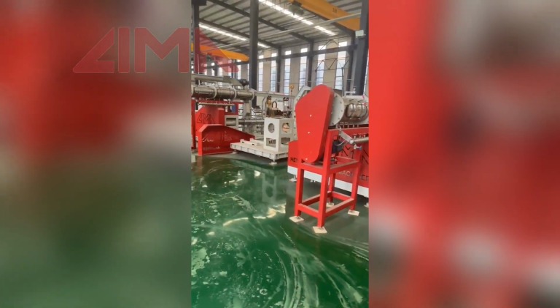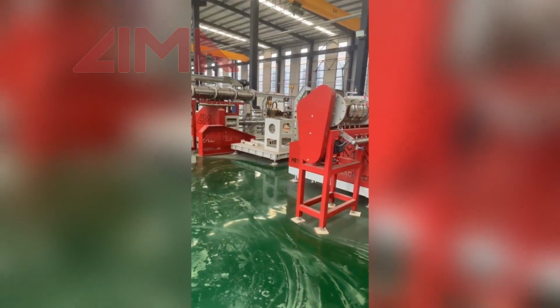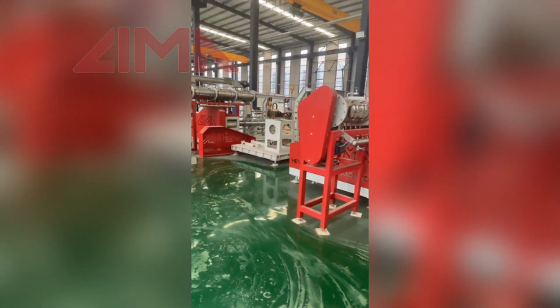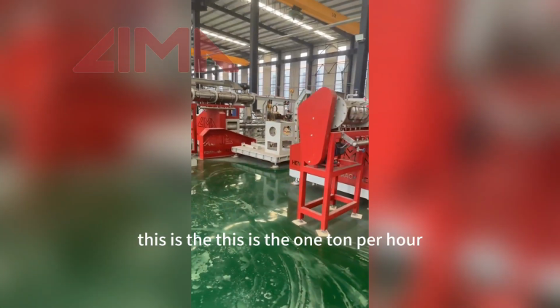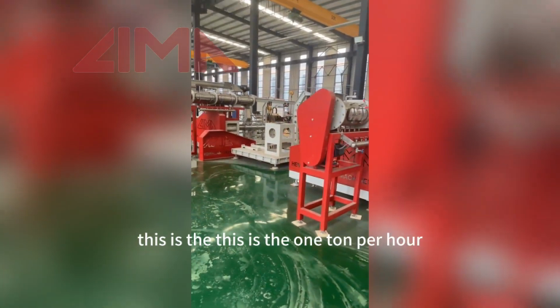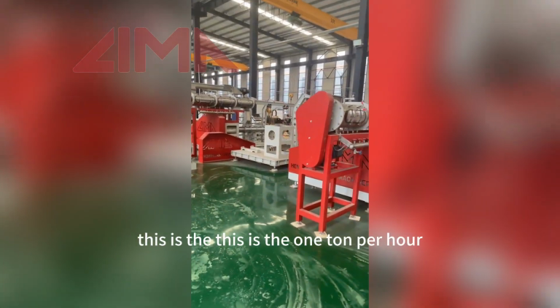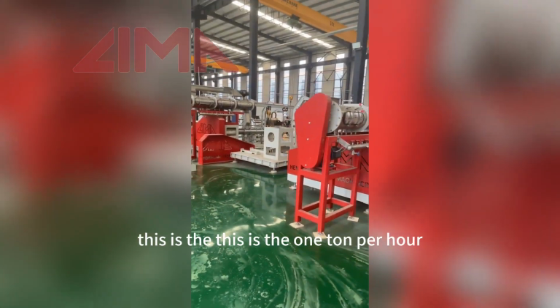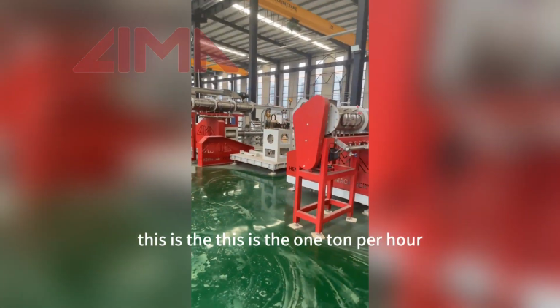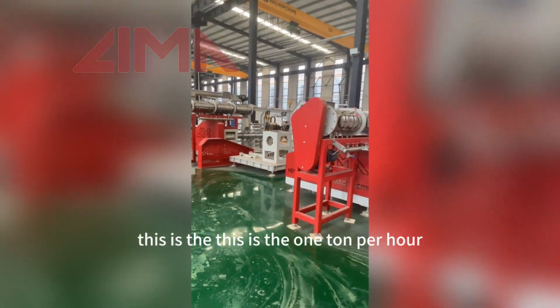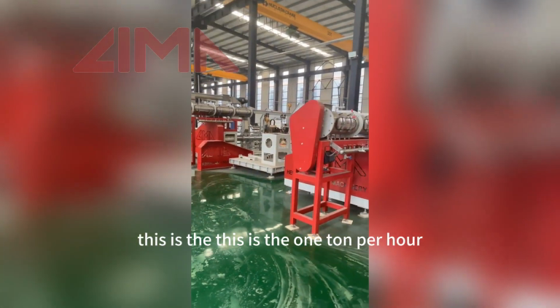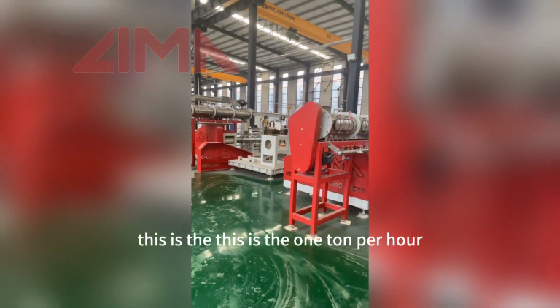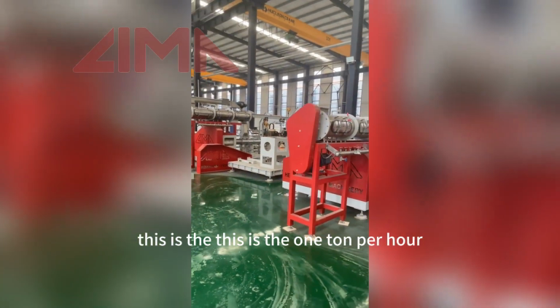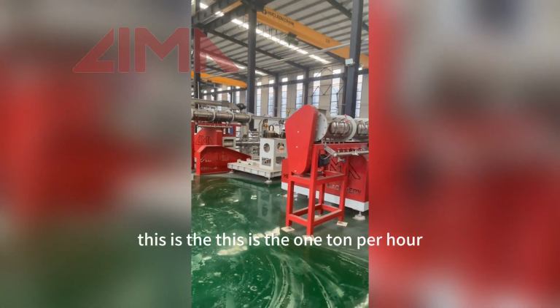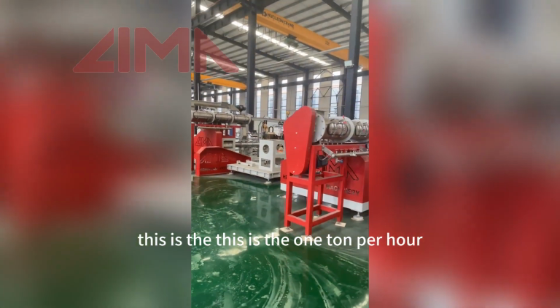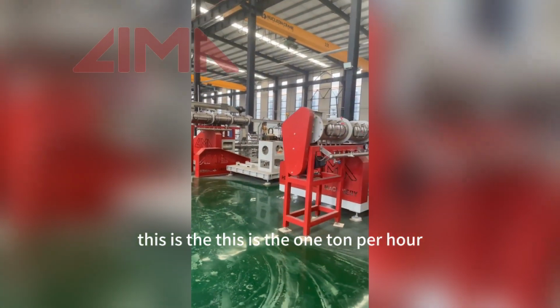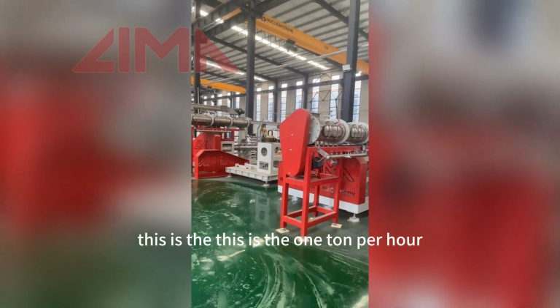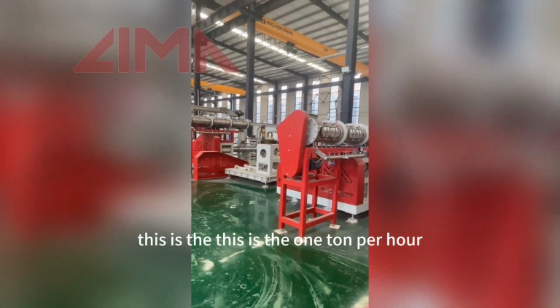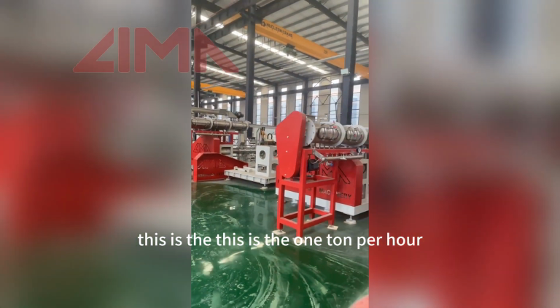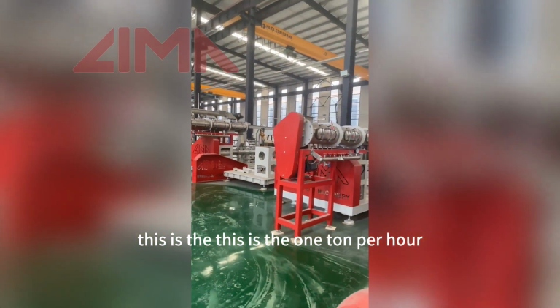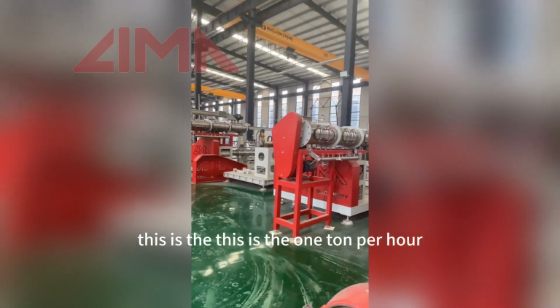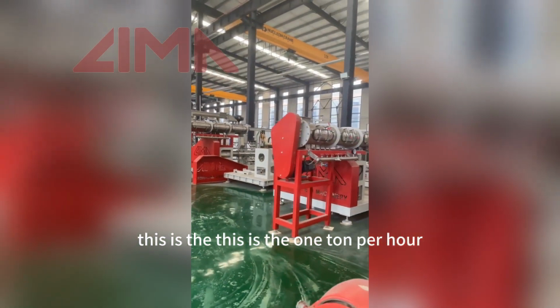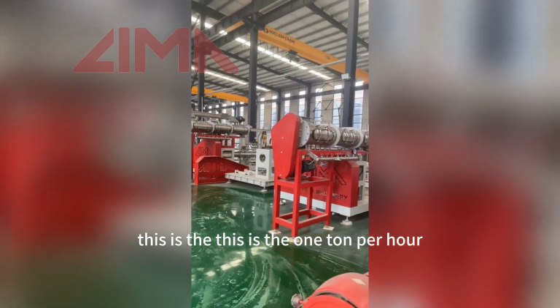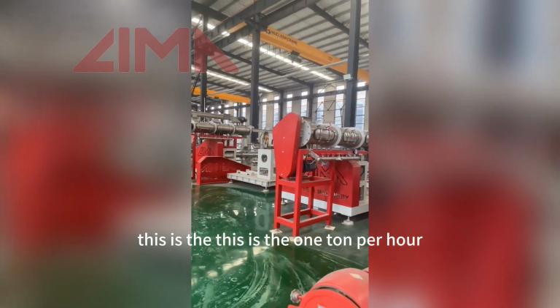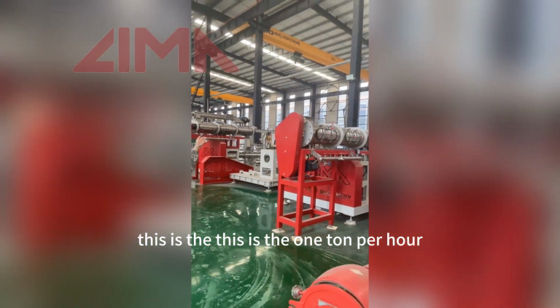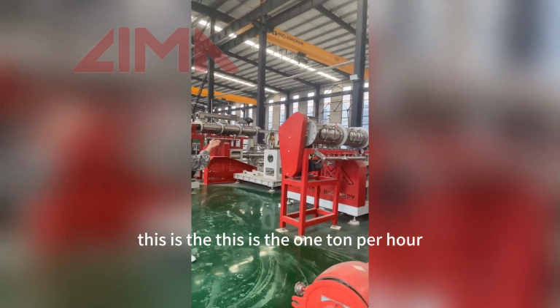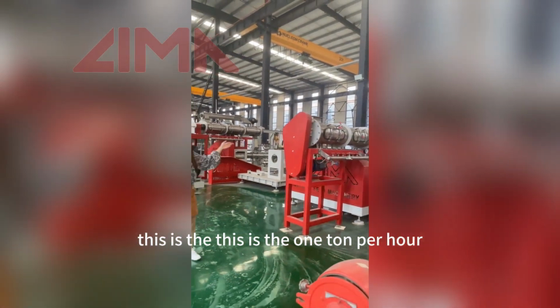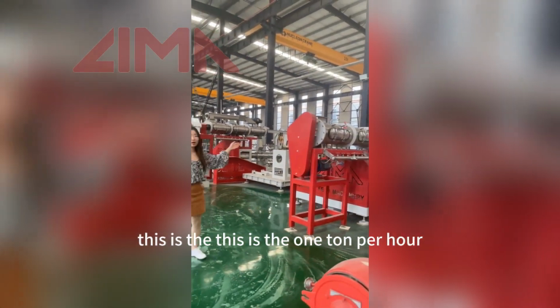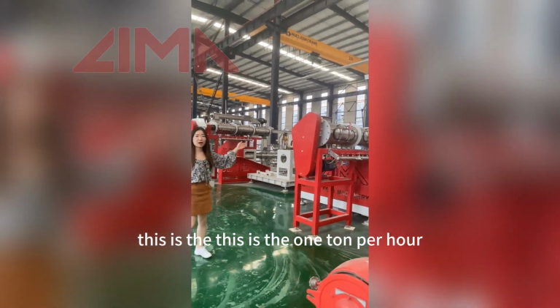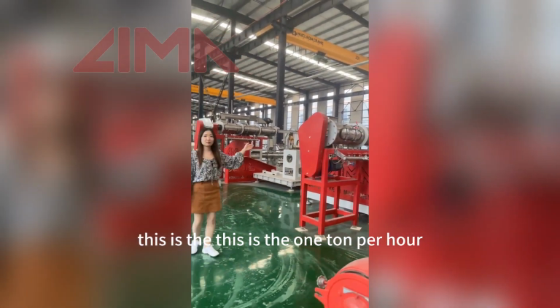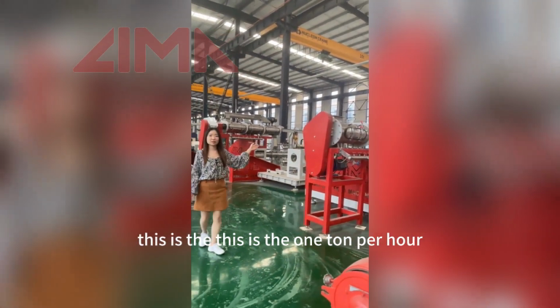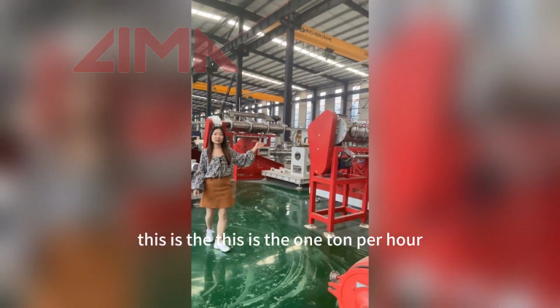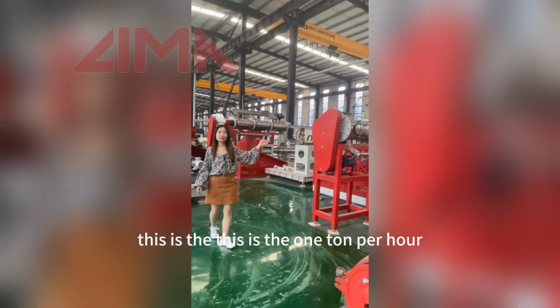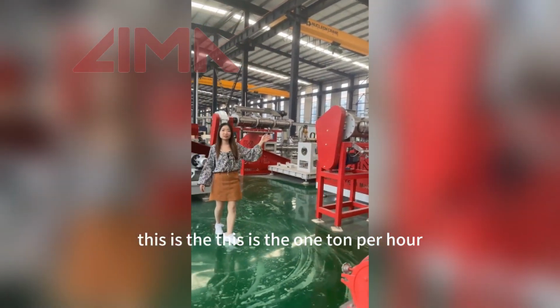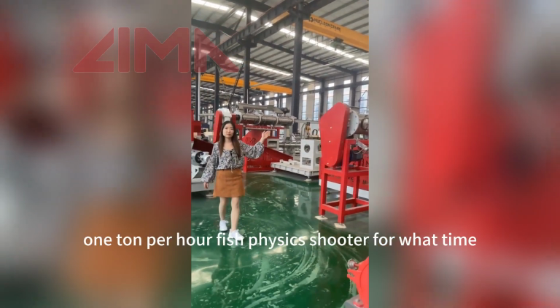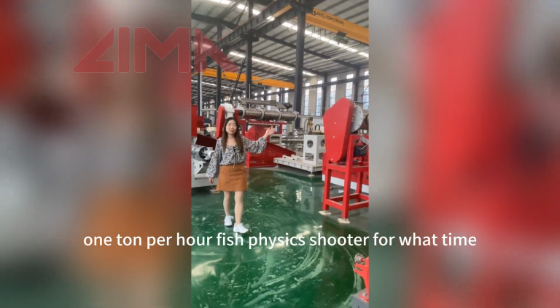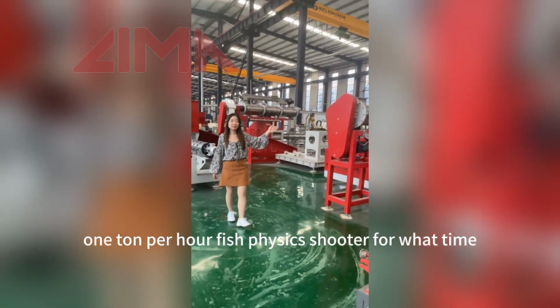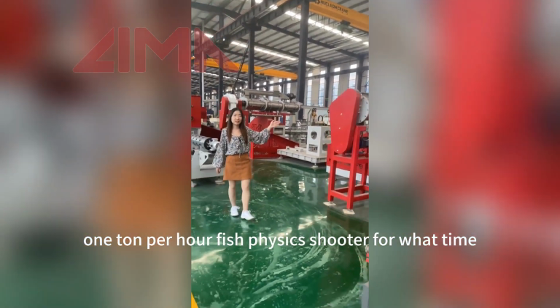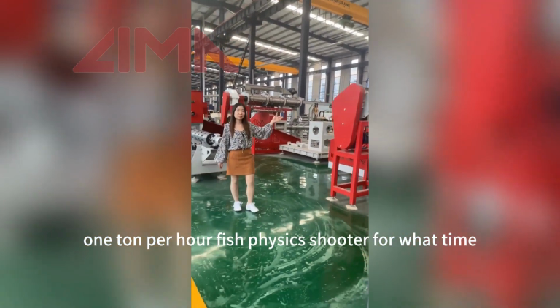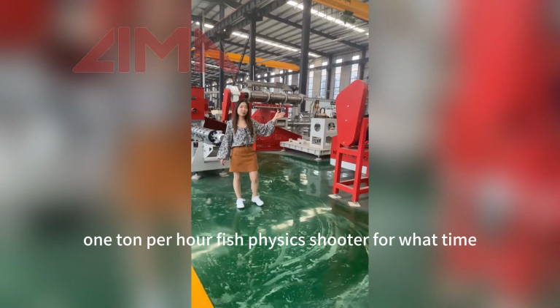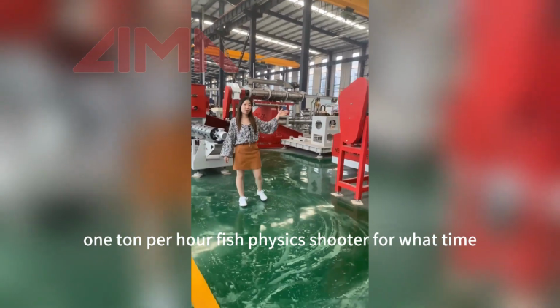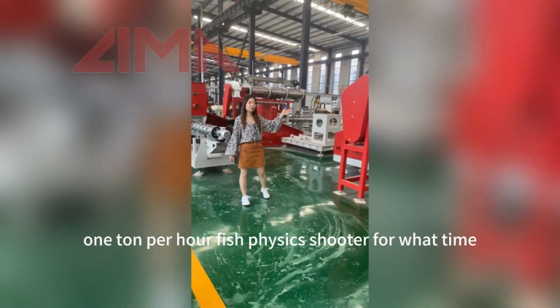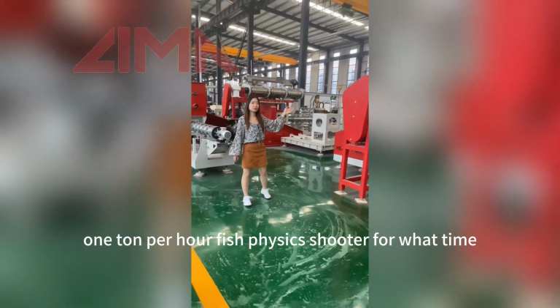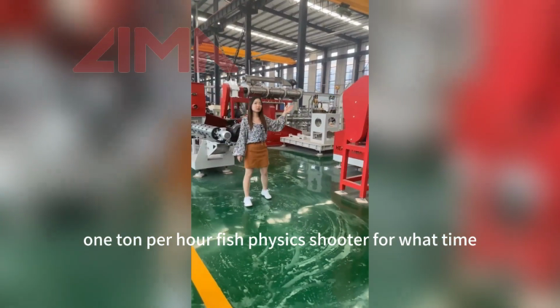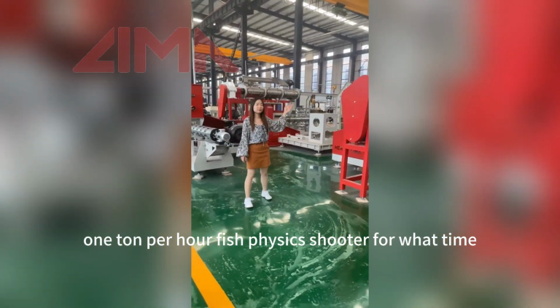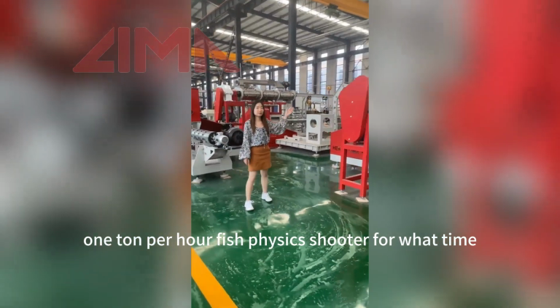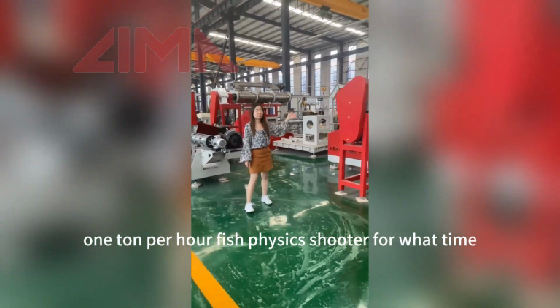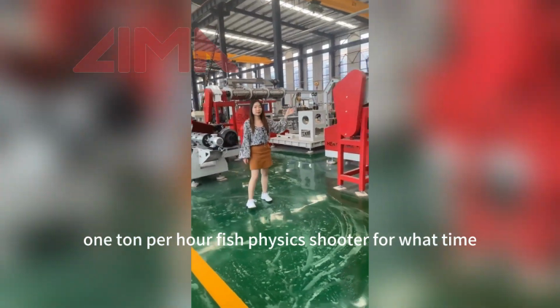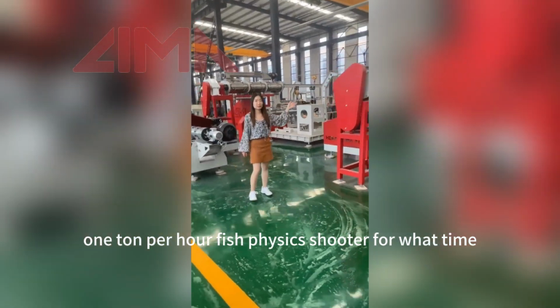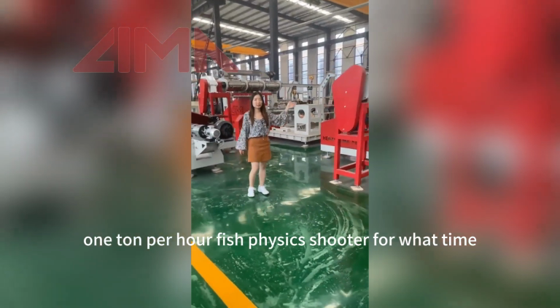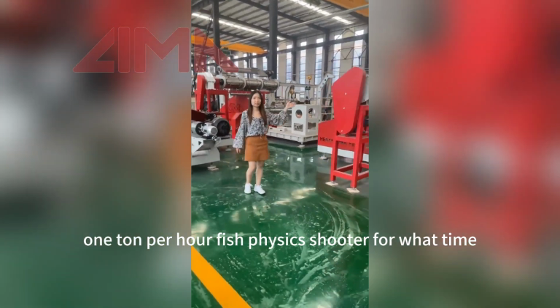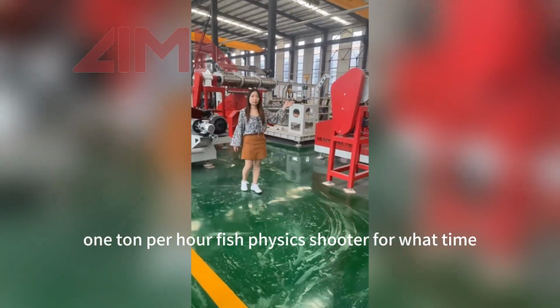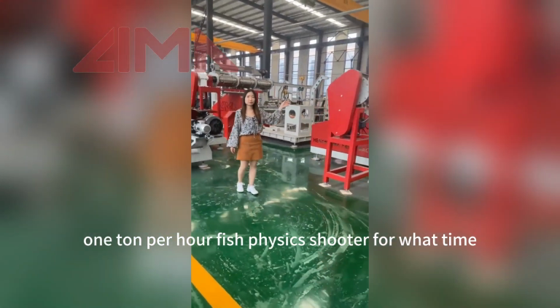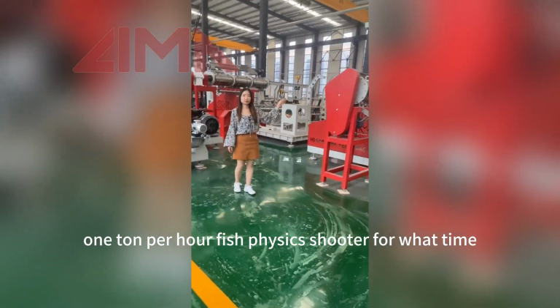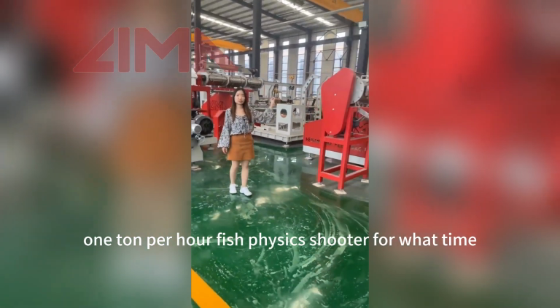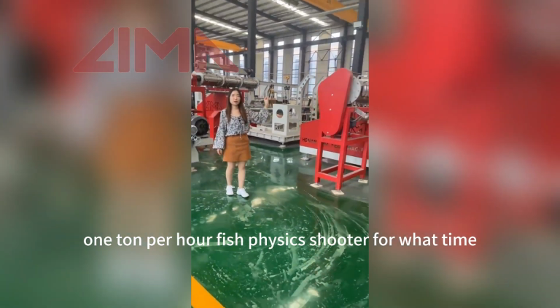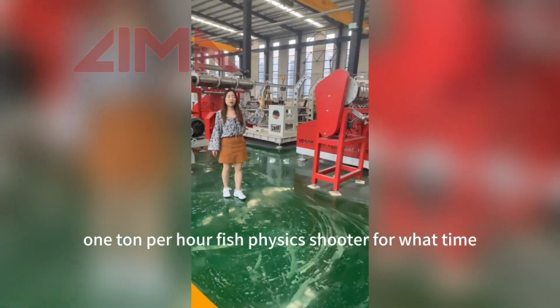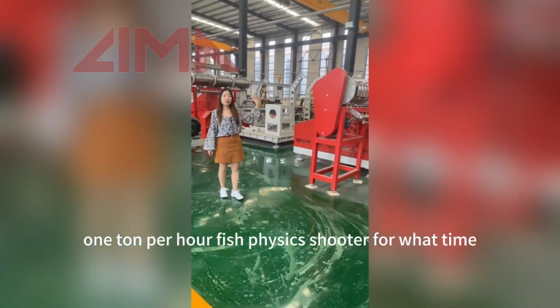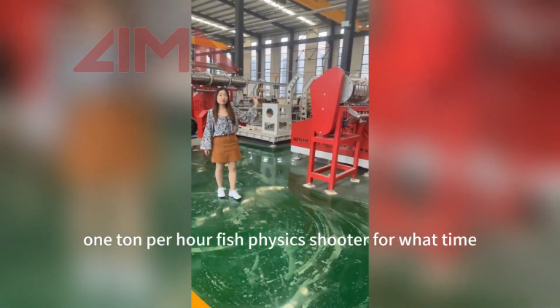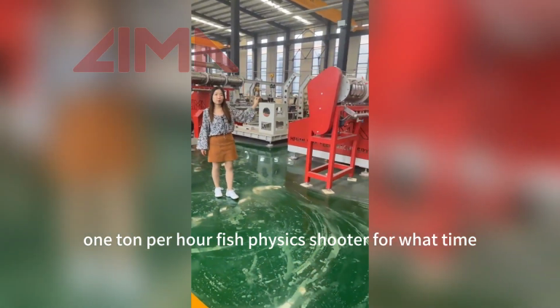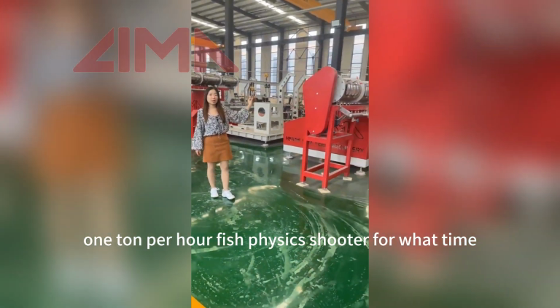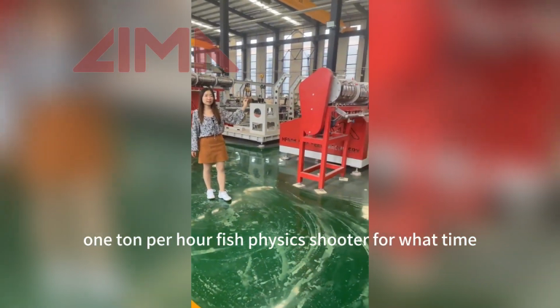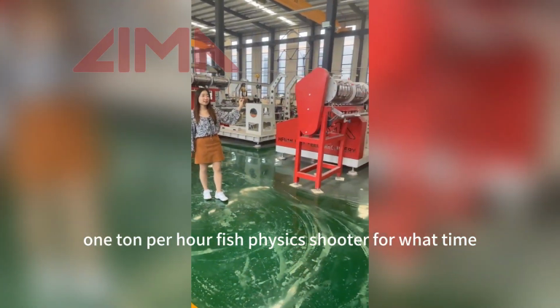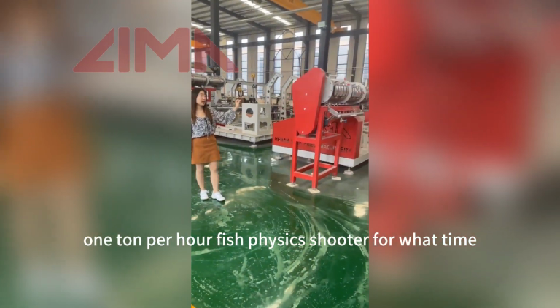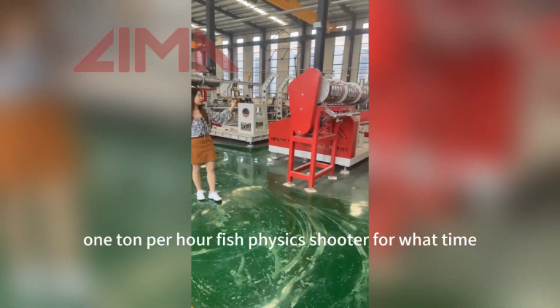This is the one-ton-per-hour fish feed extruder for wet type.